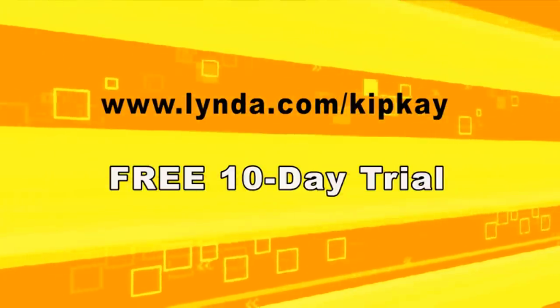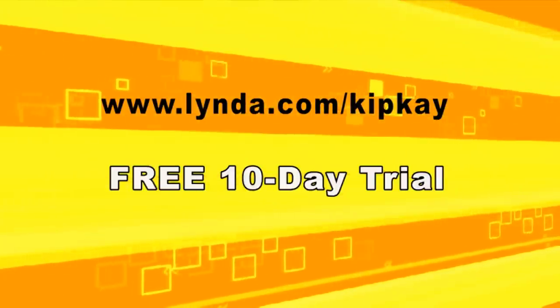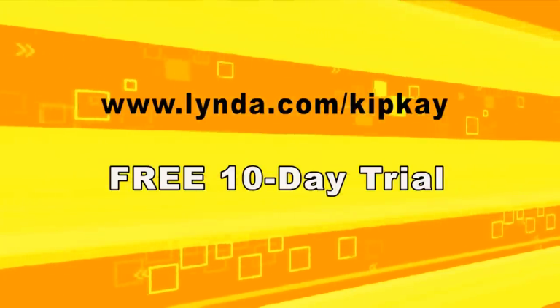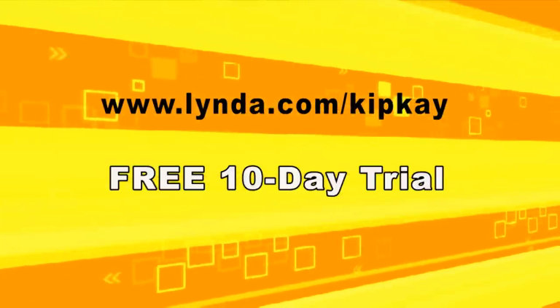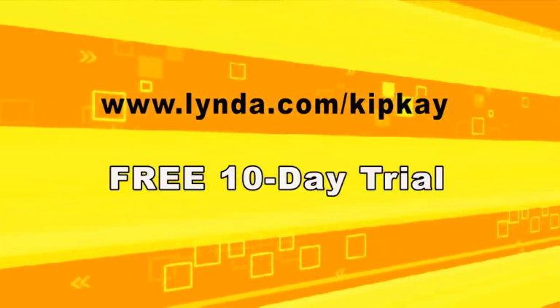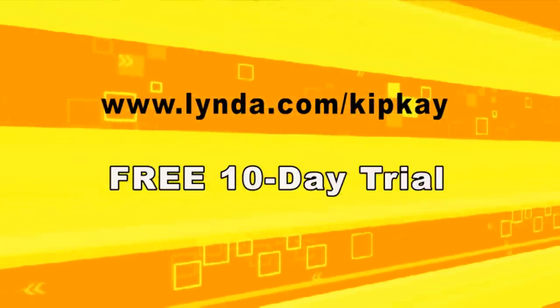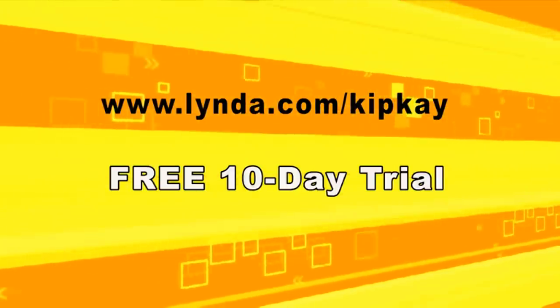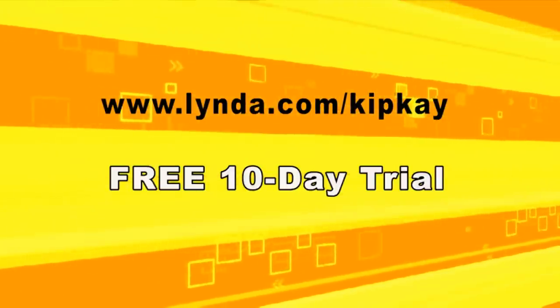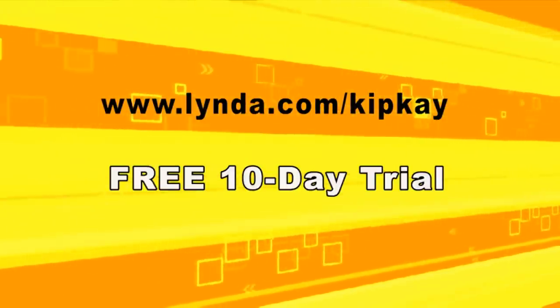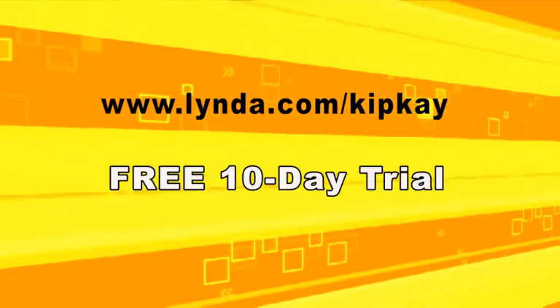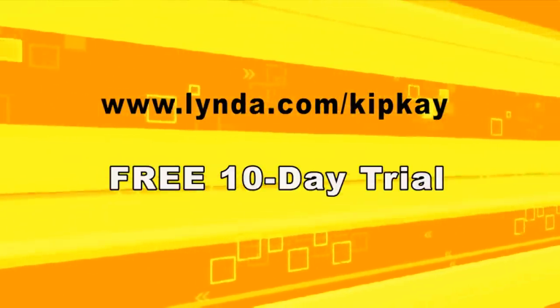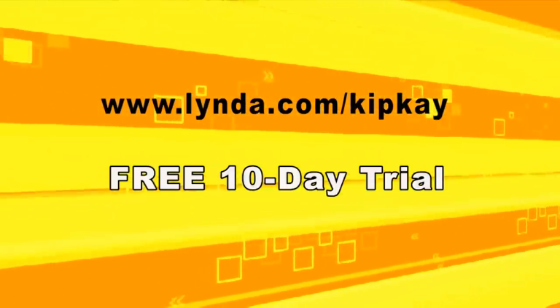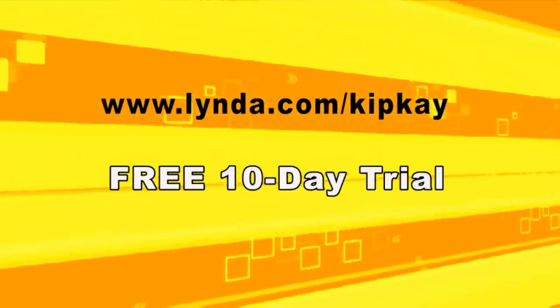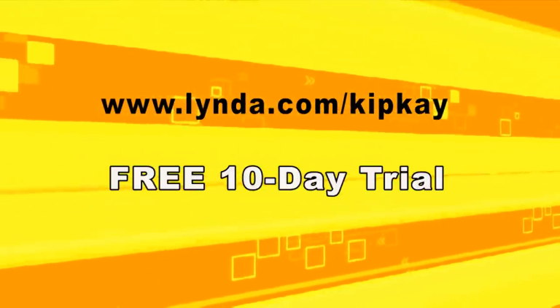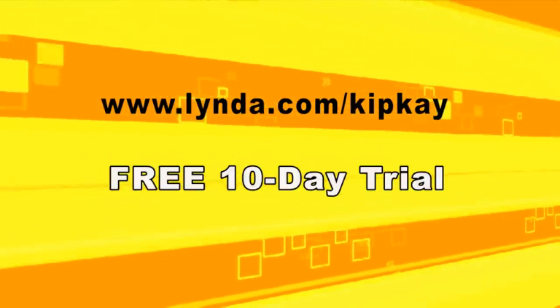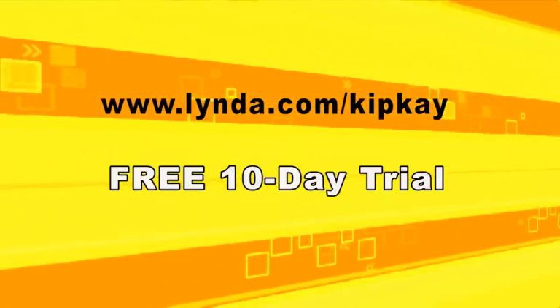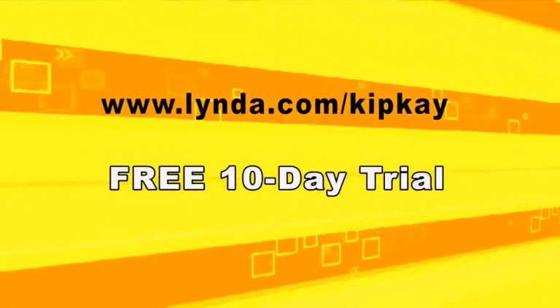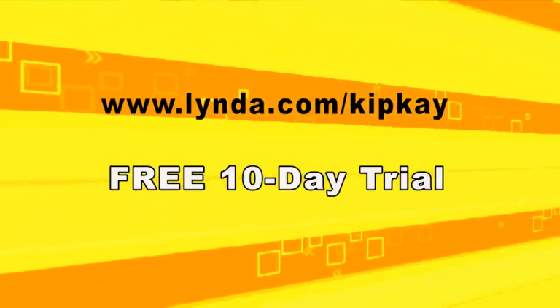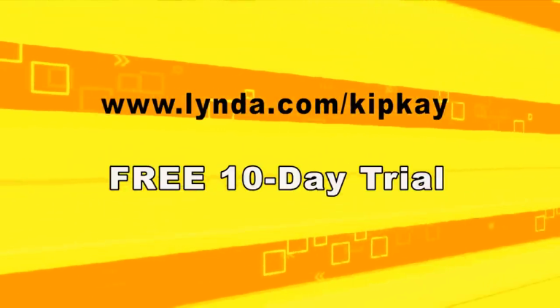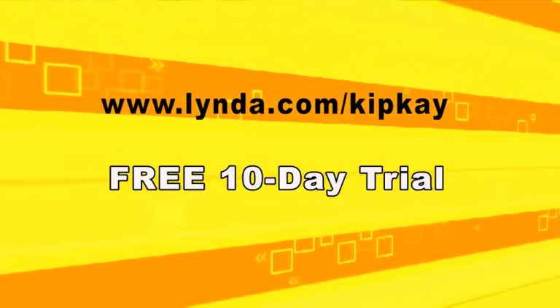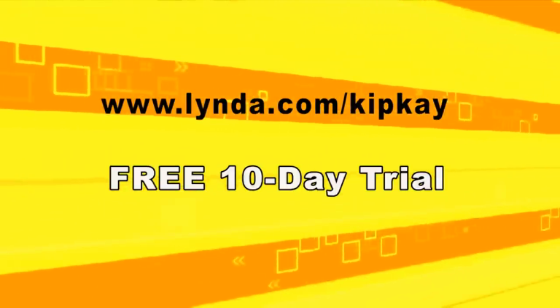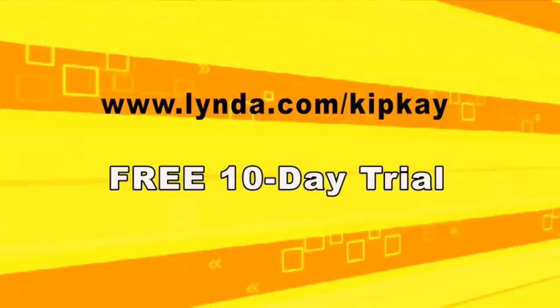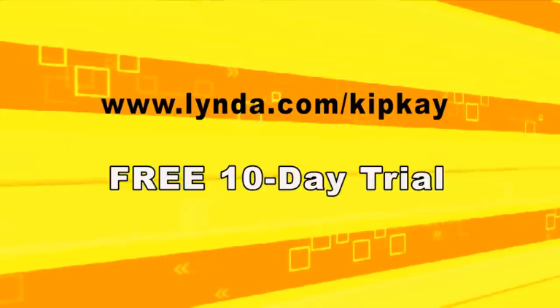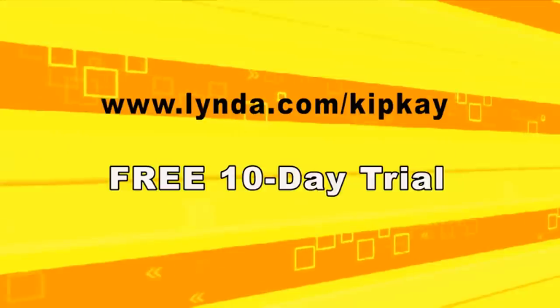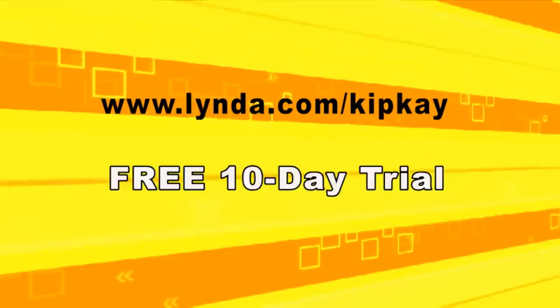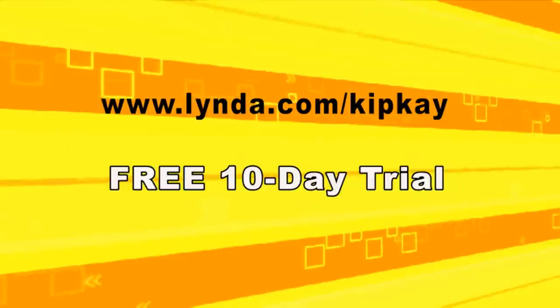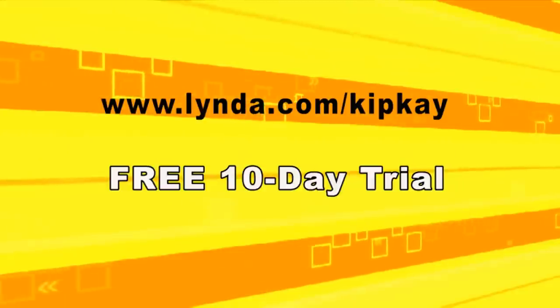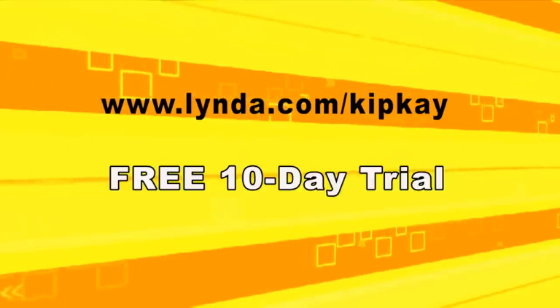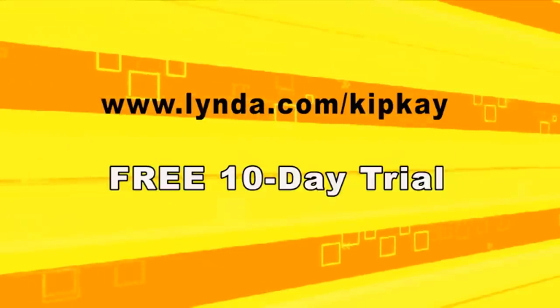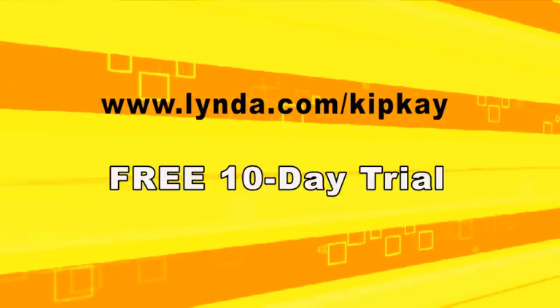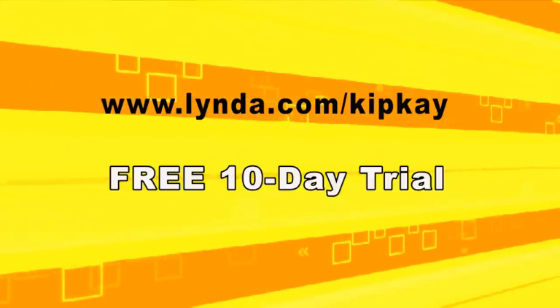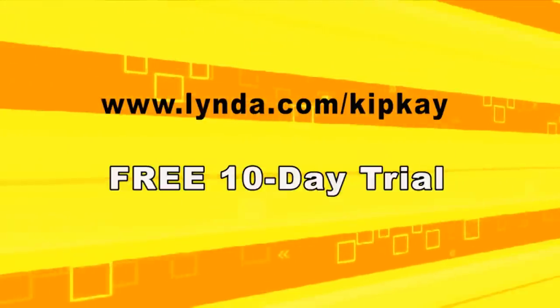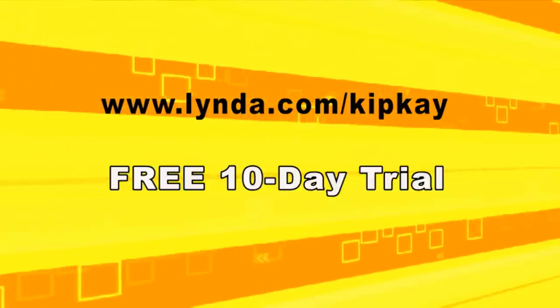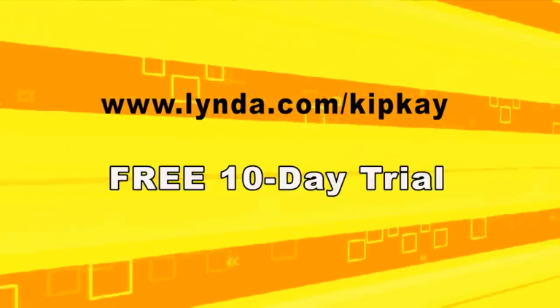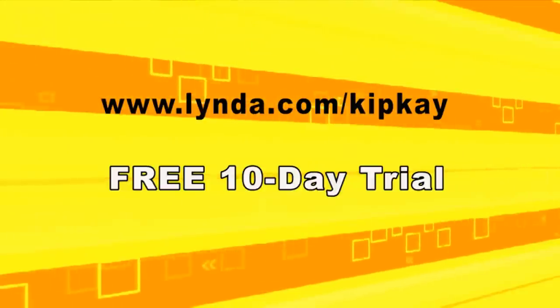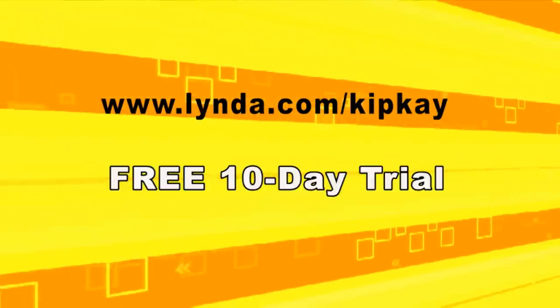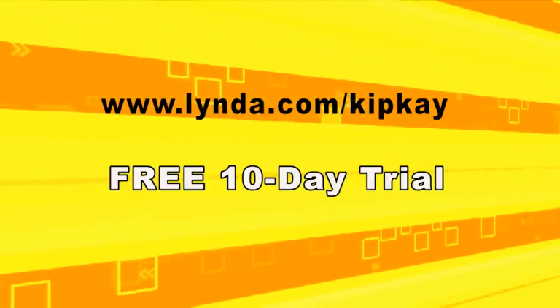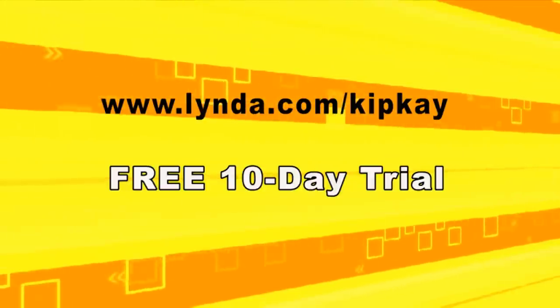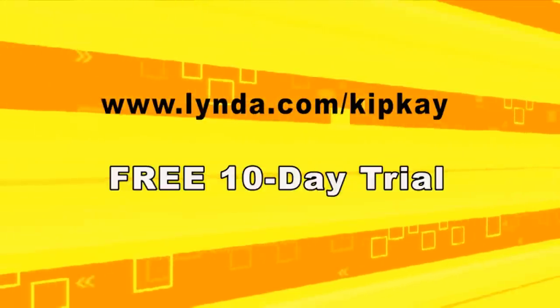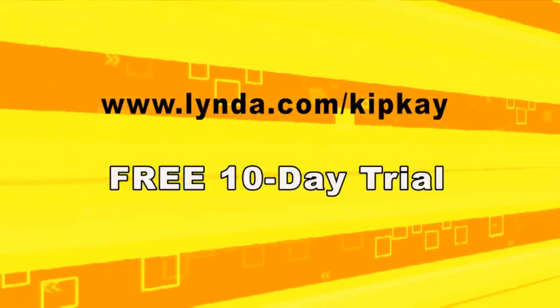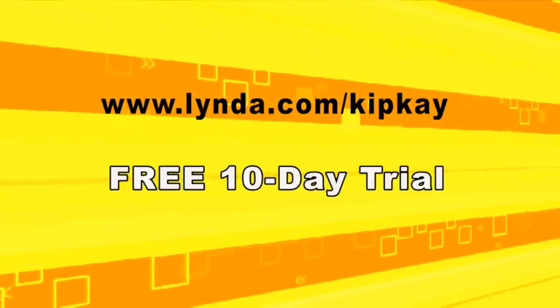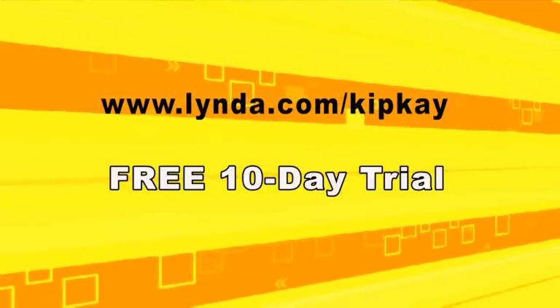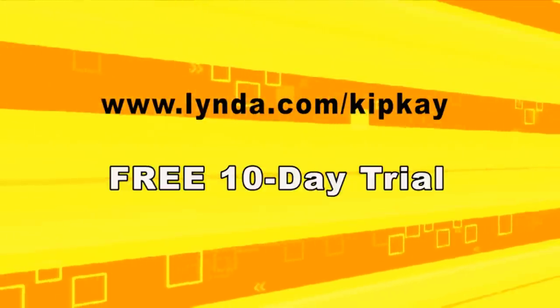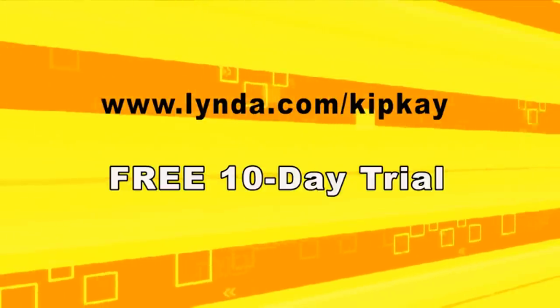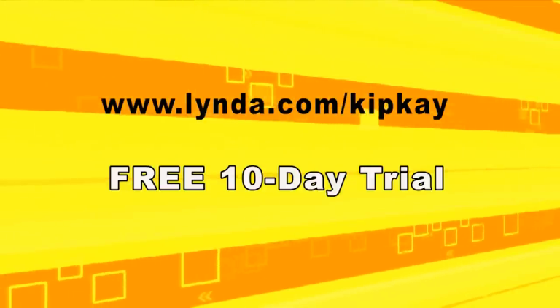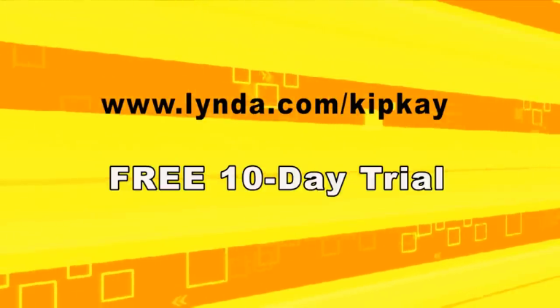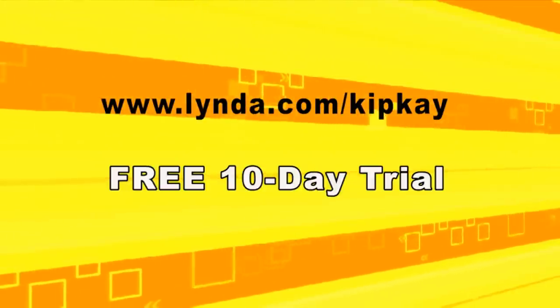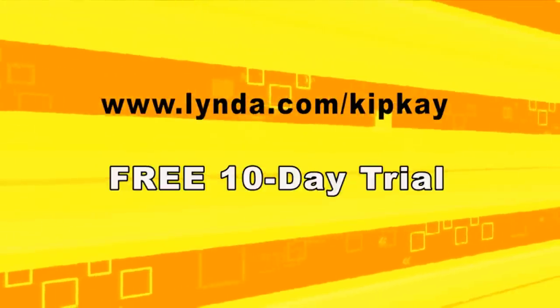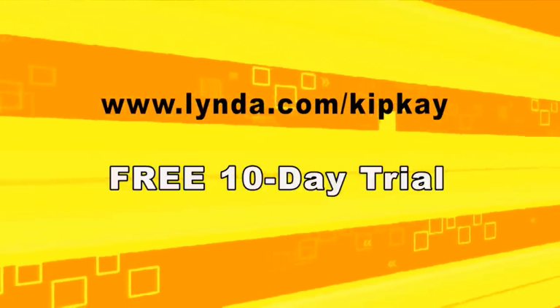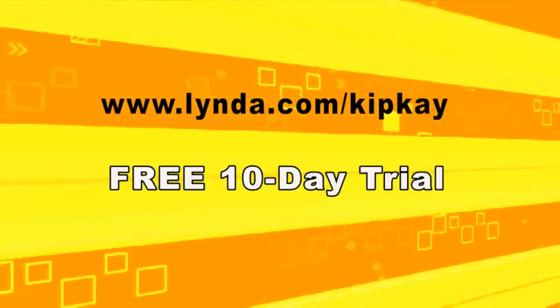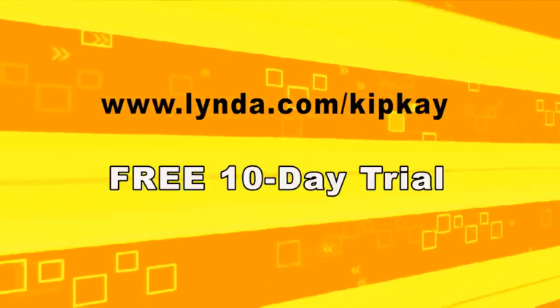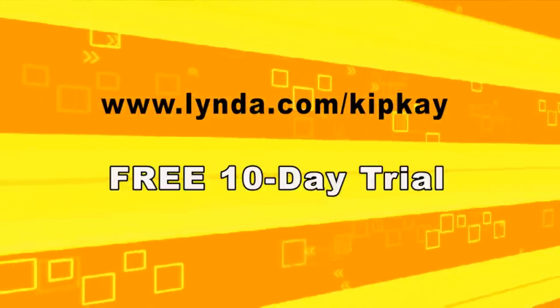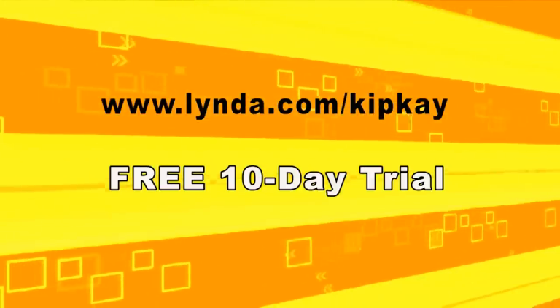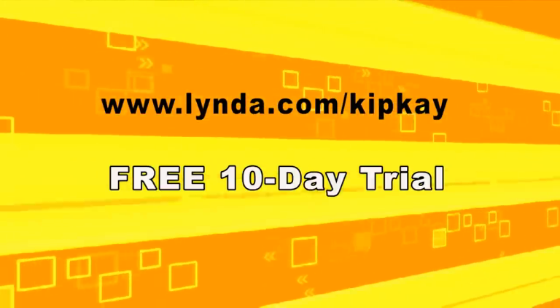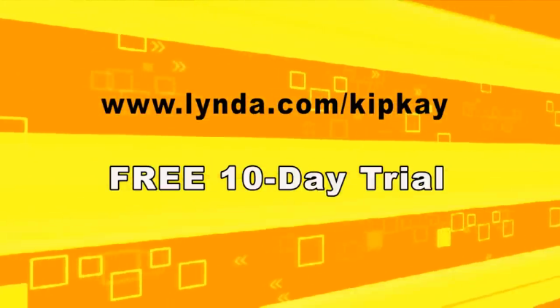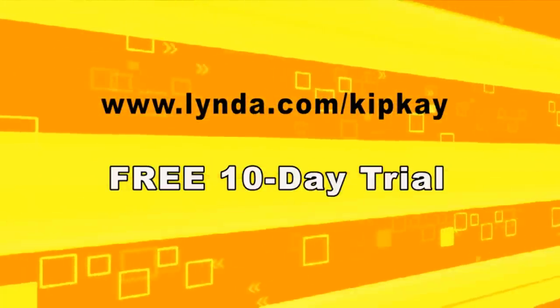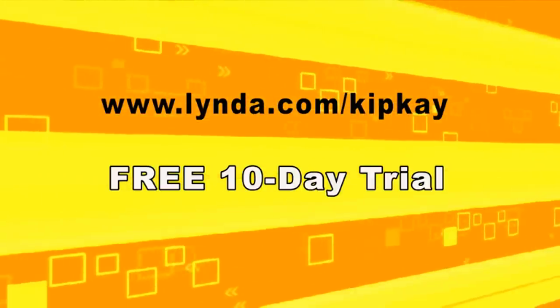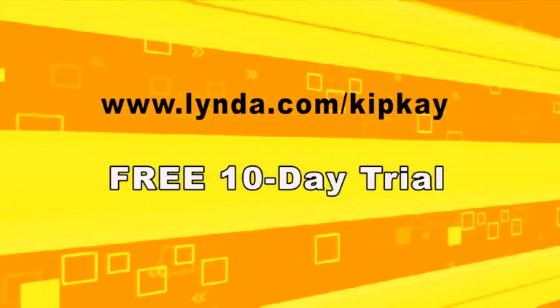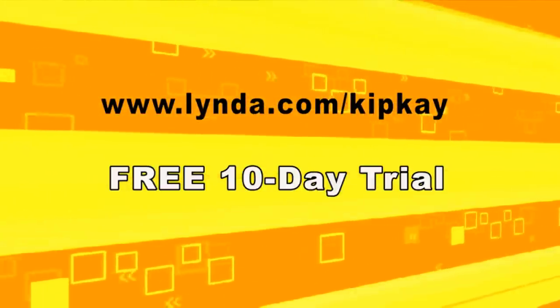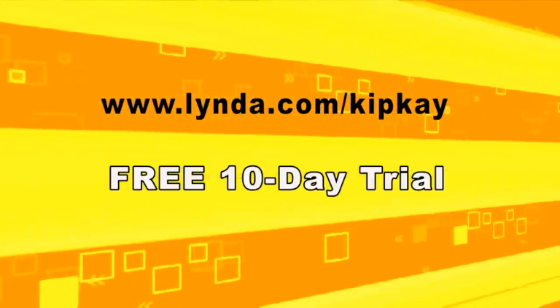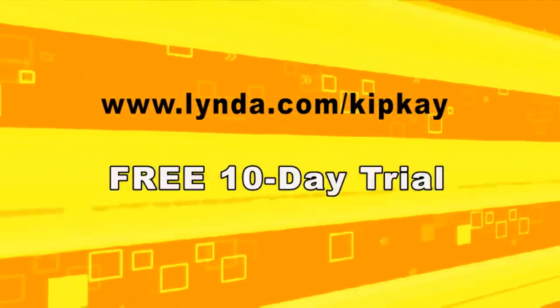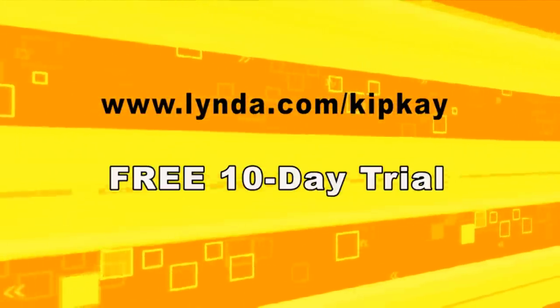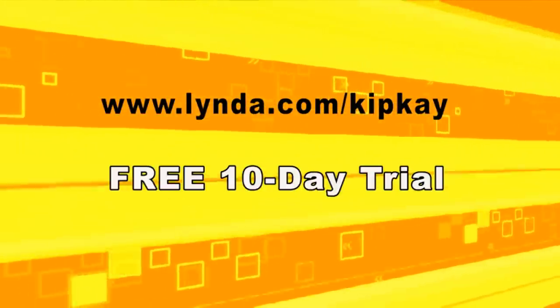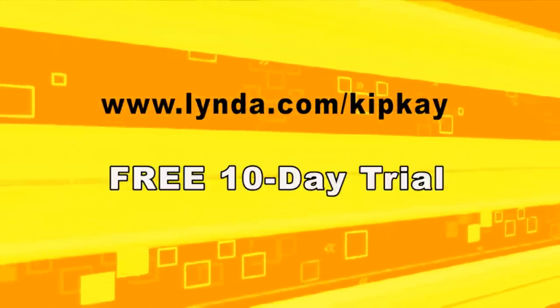Go ahead — I challenge you to learn something new in 2015. Thanks for watching this video and we'll see you next time.